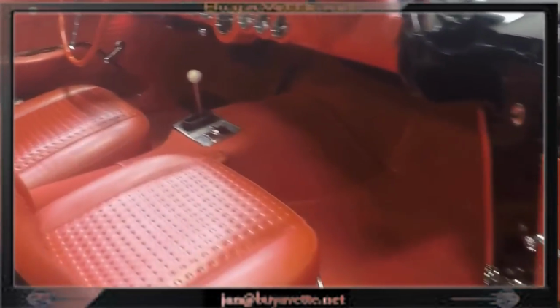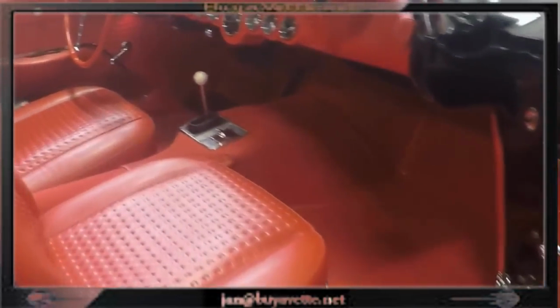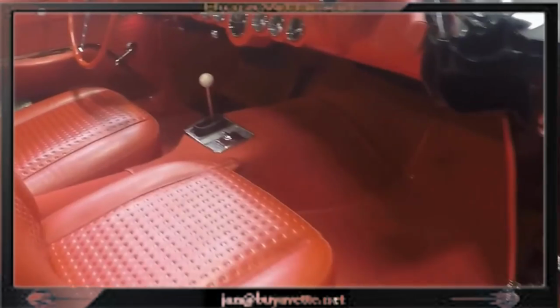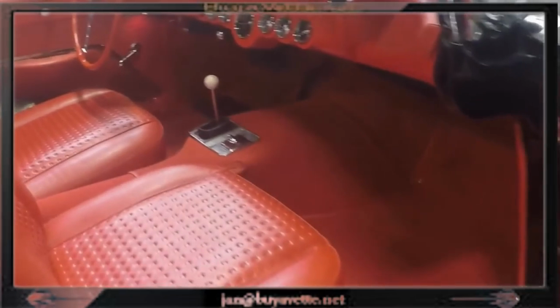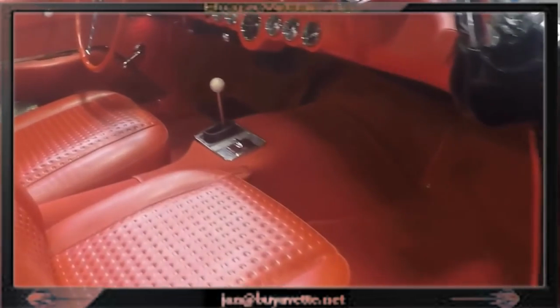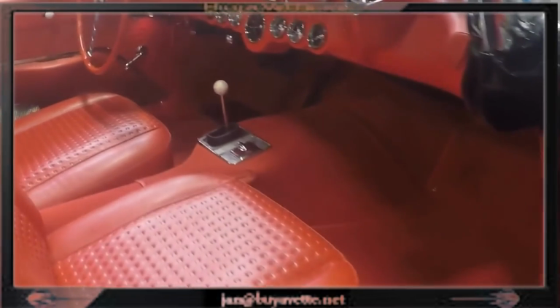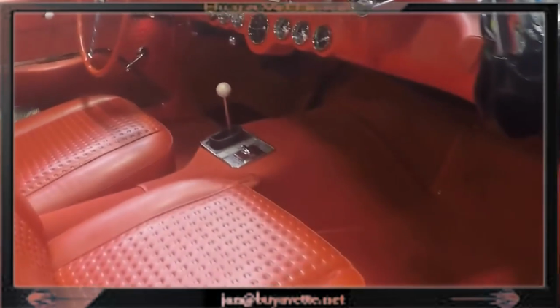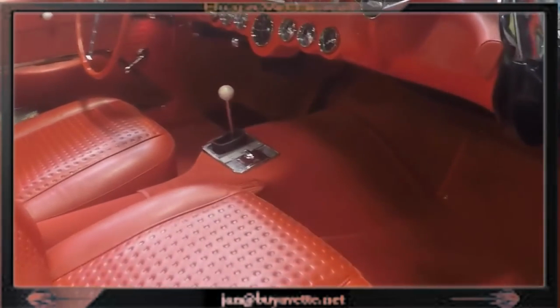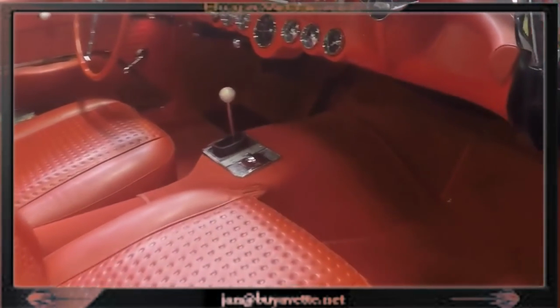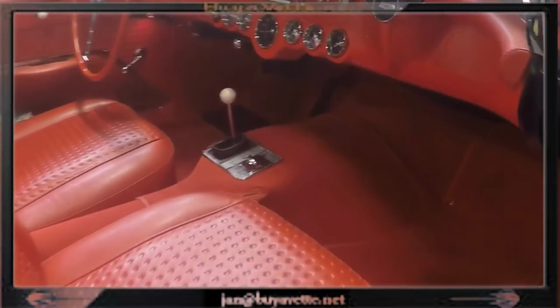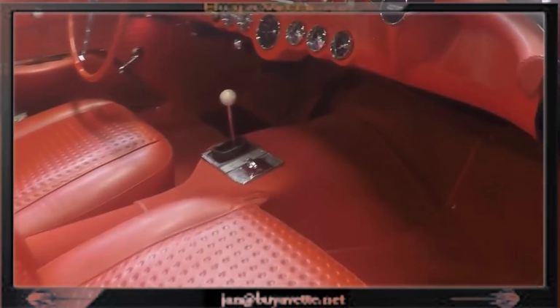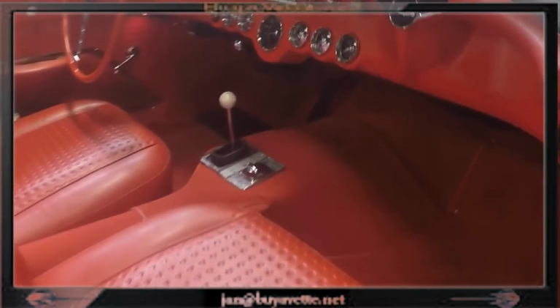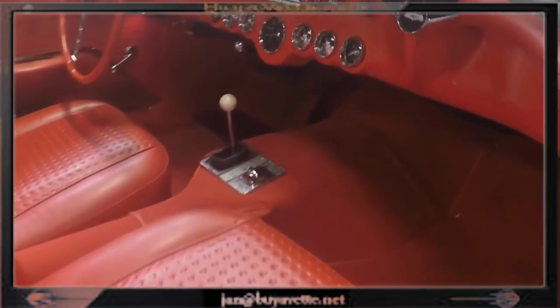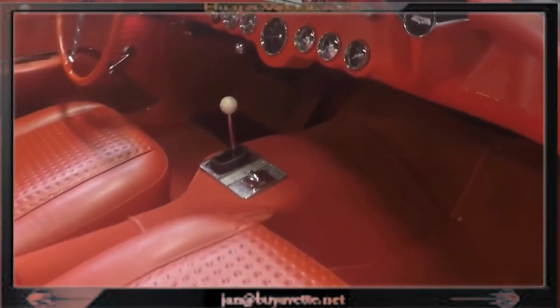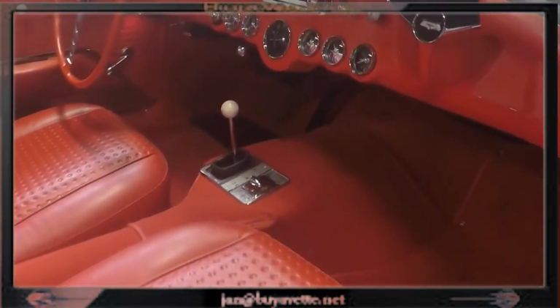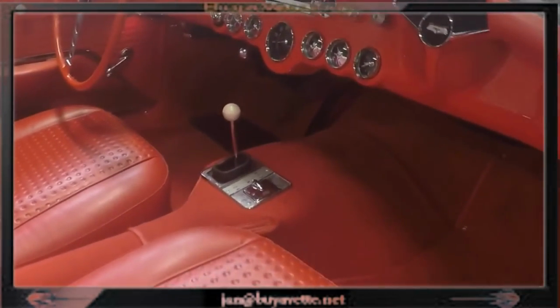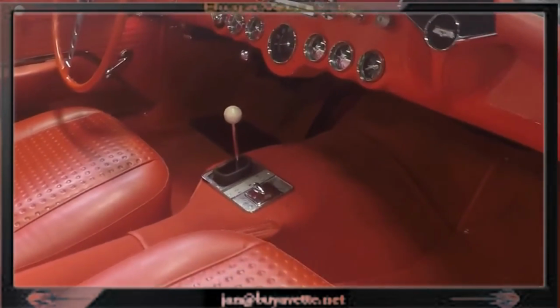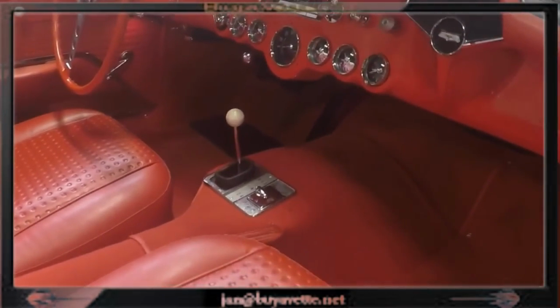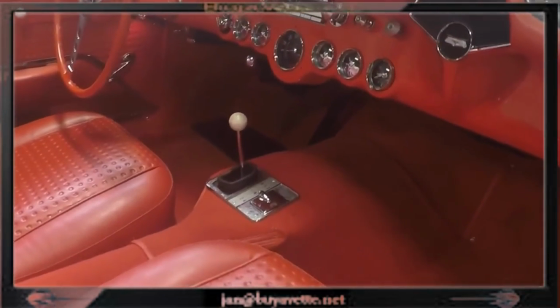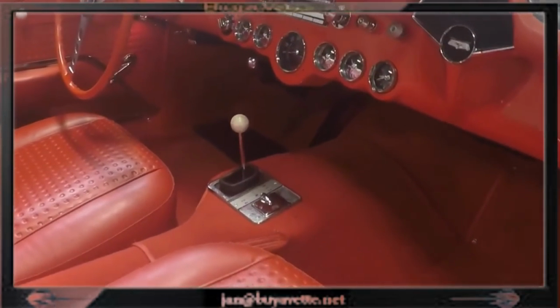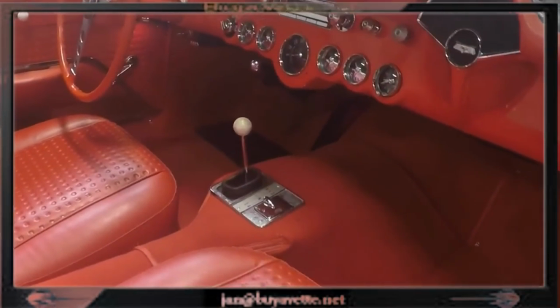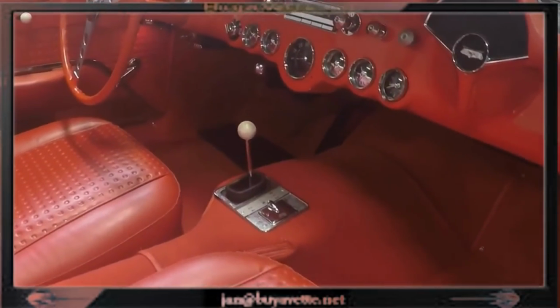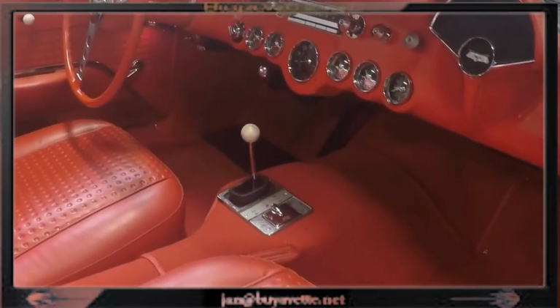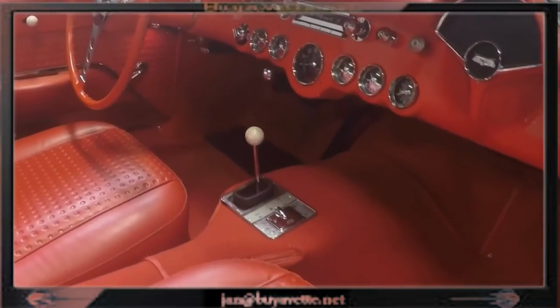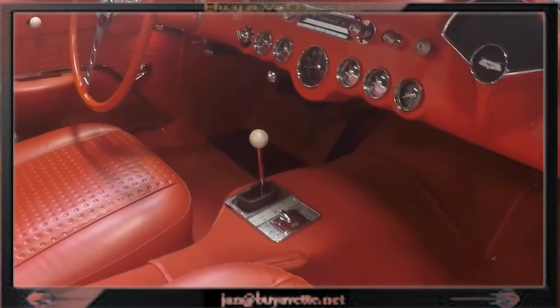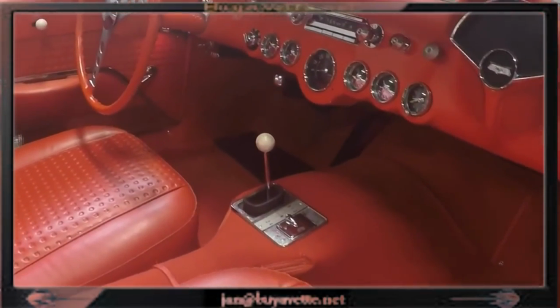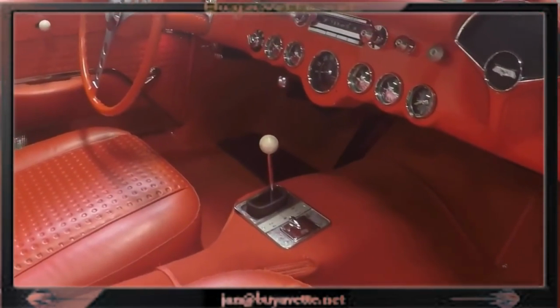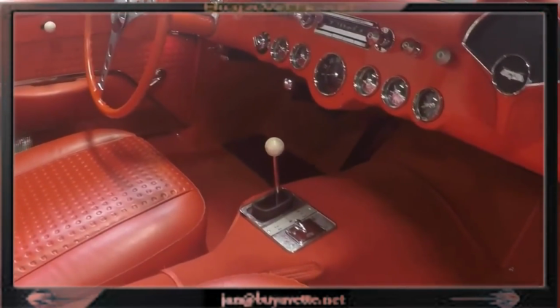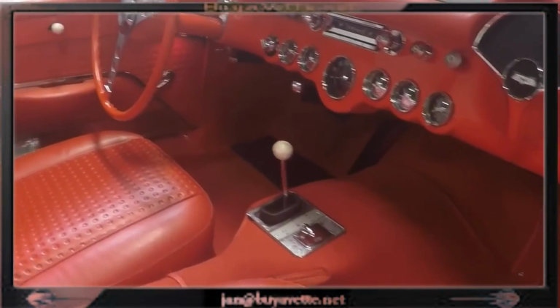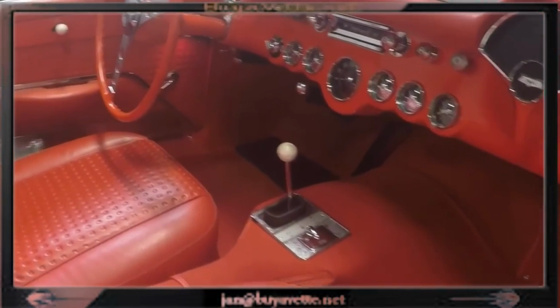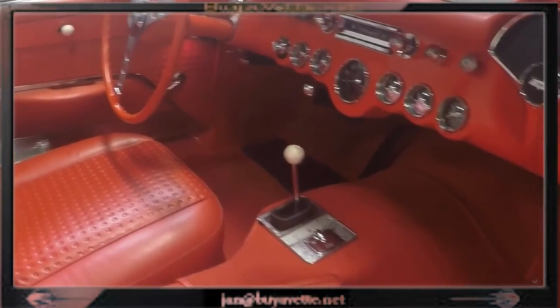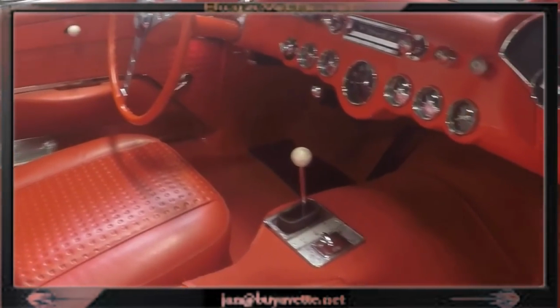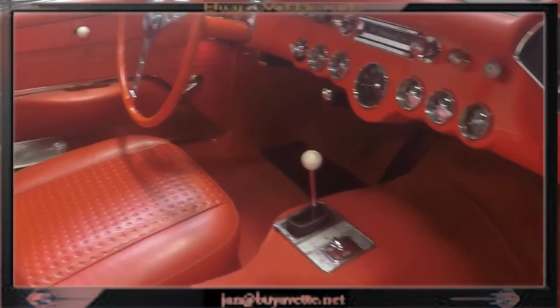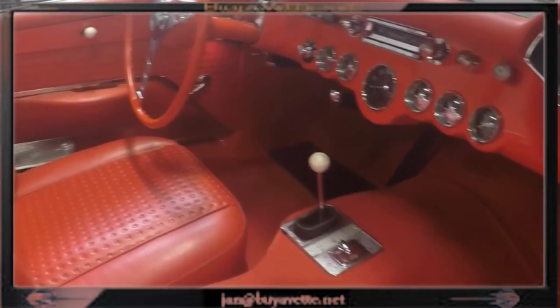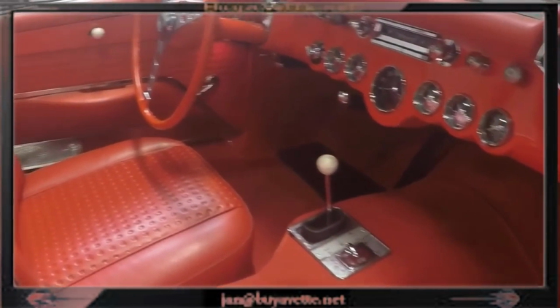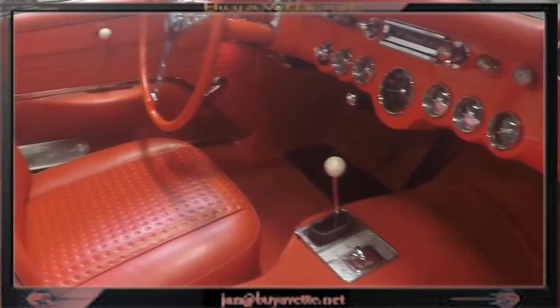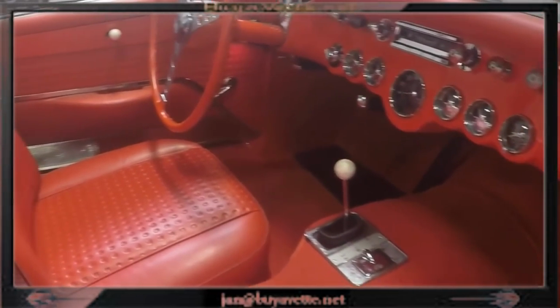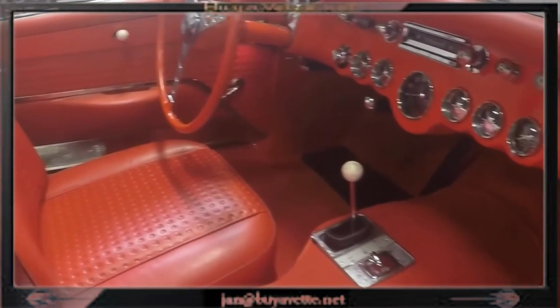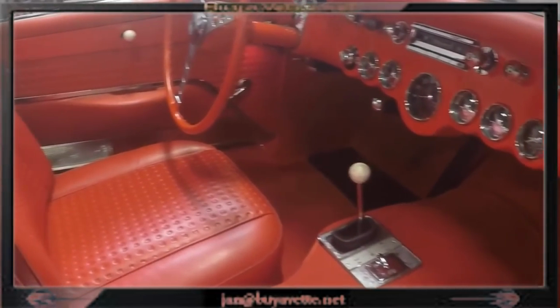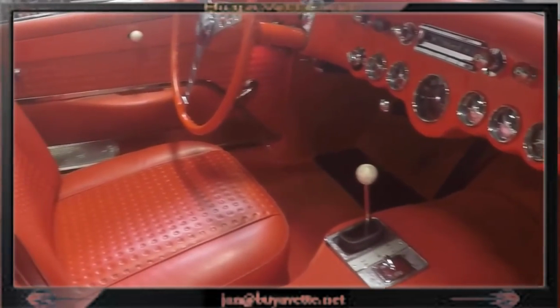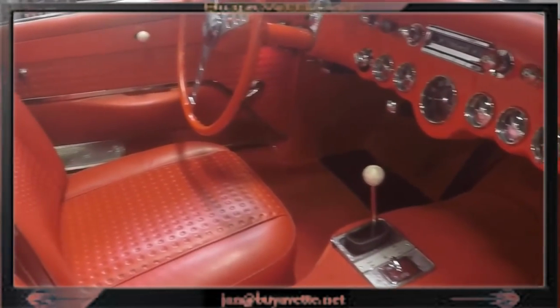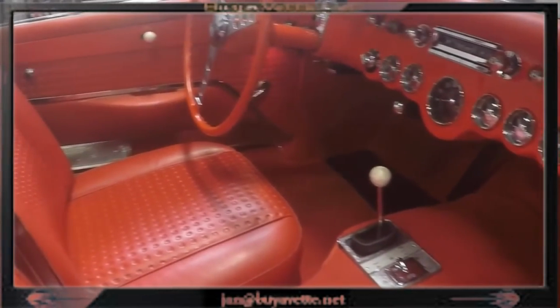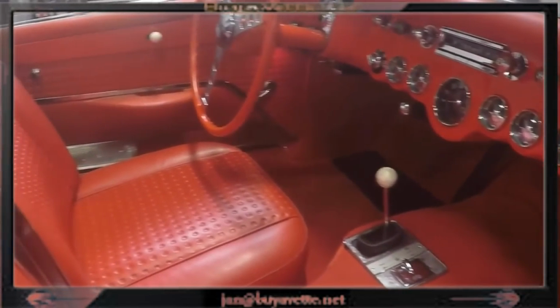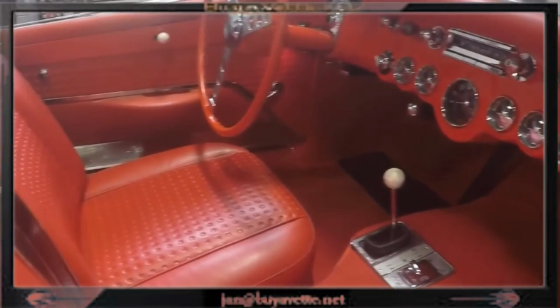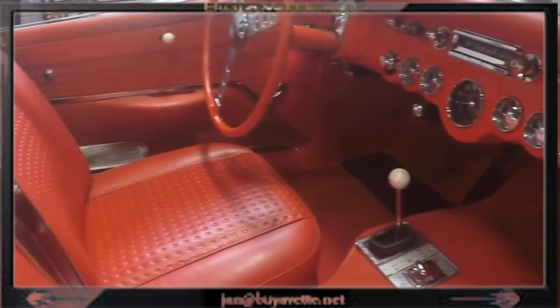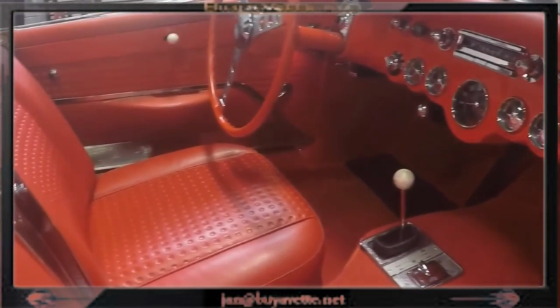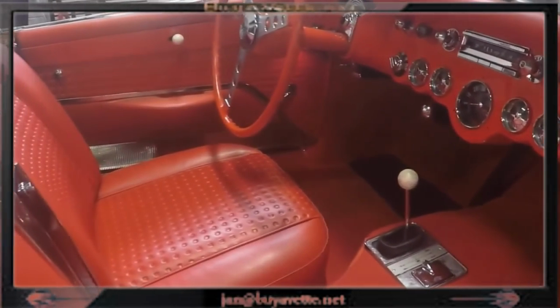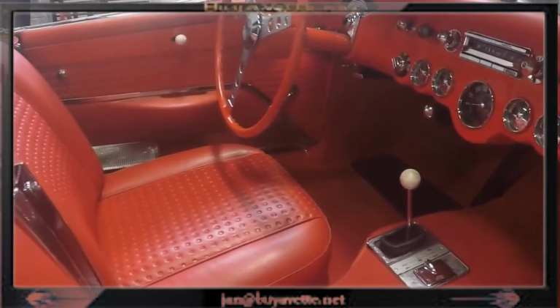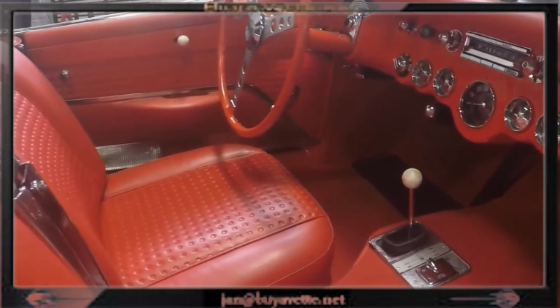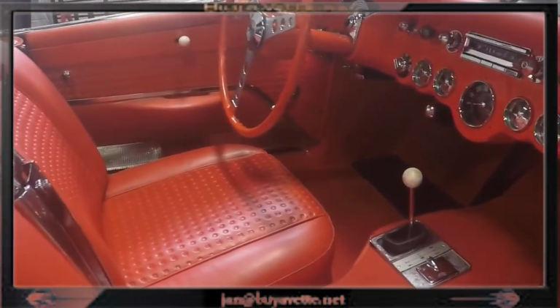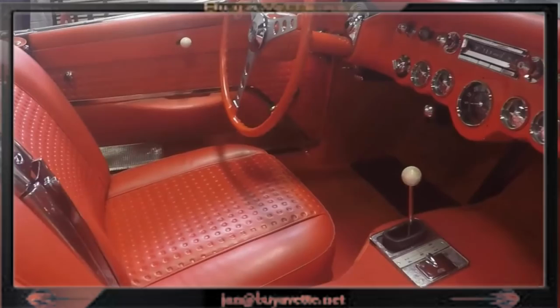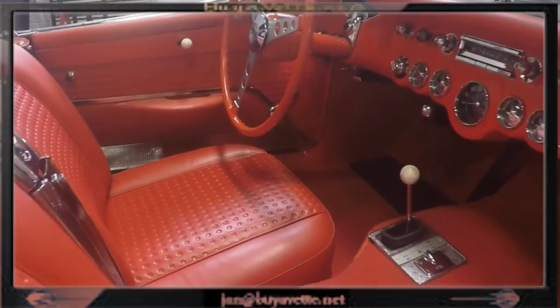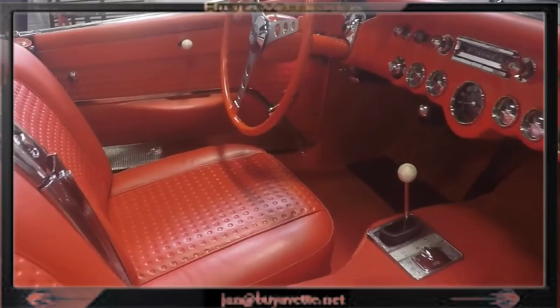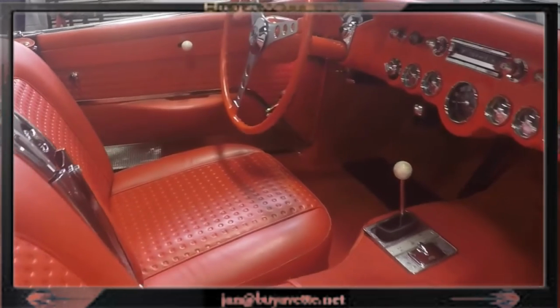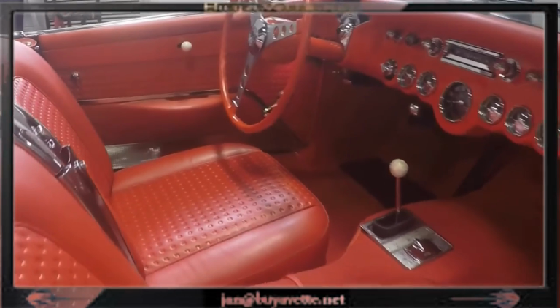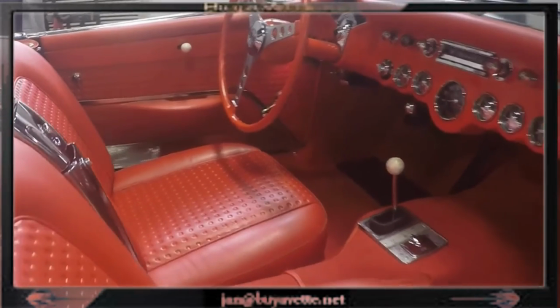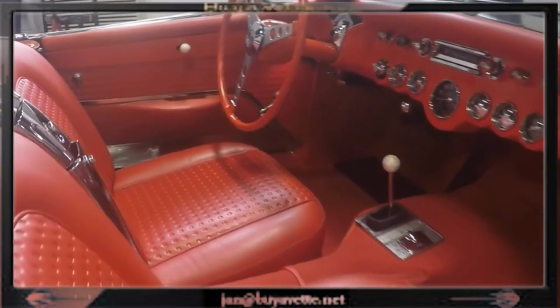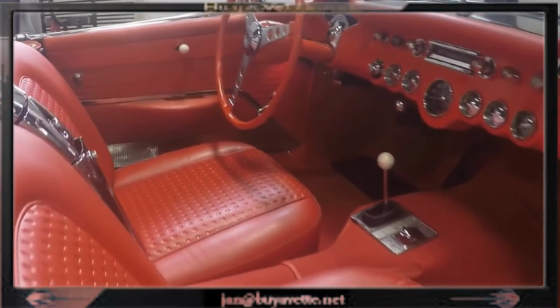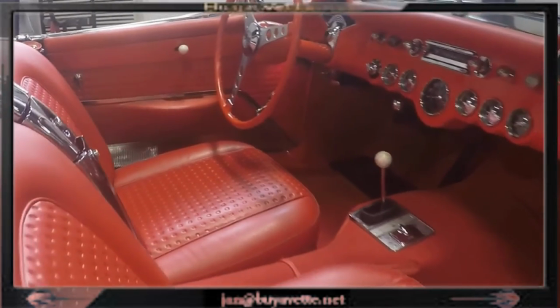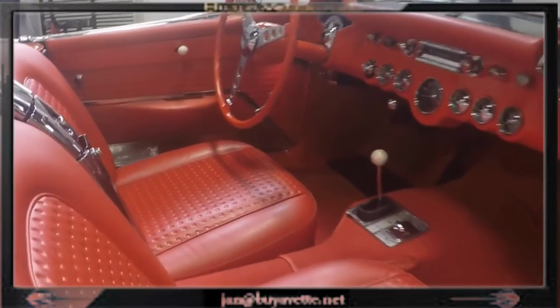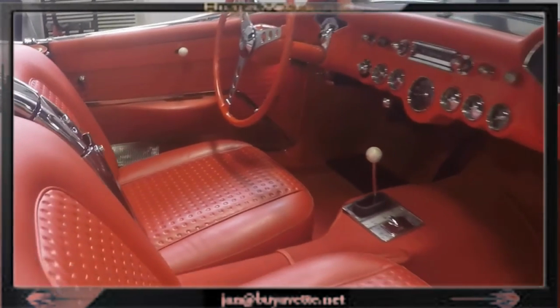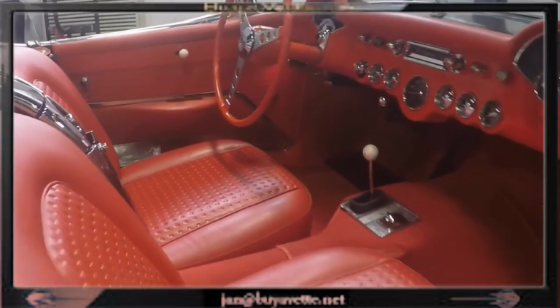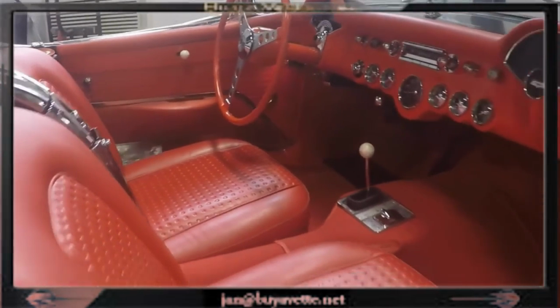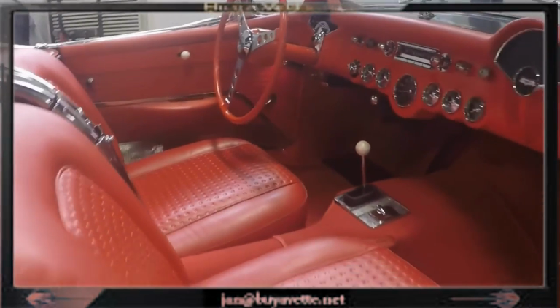Here you can see the nice and clean interior, already done properly. This car is ready for judging.